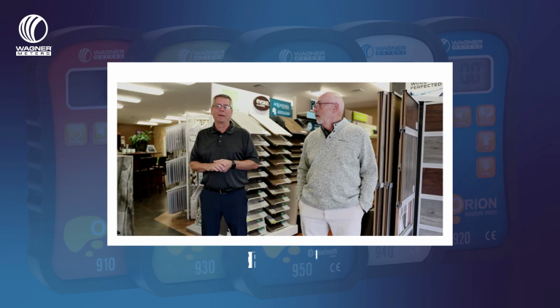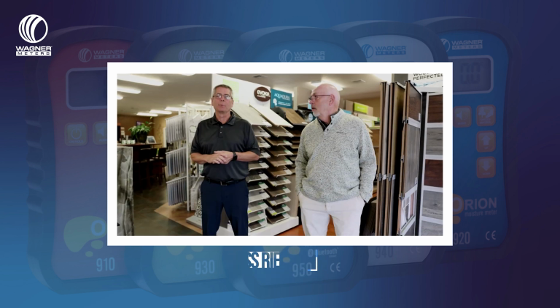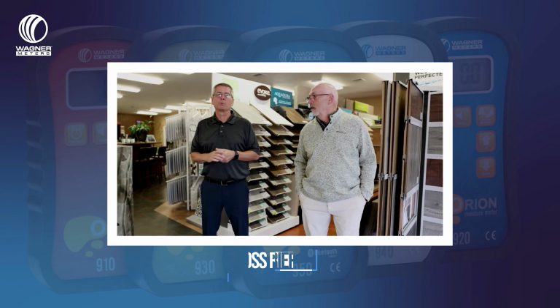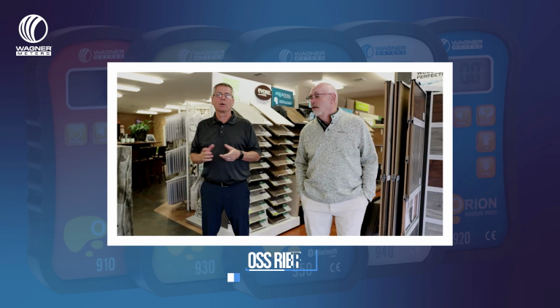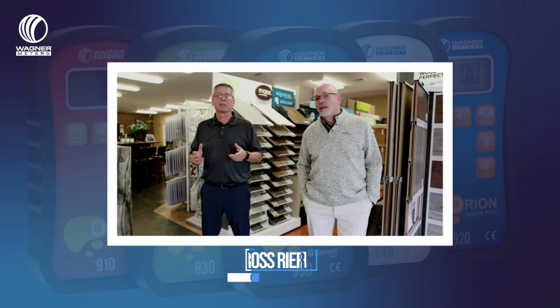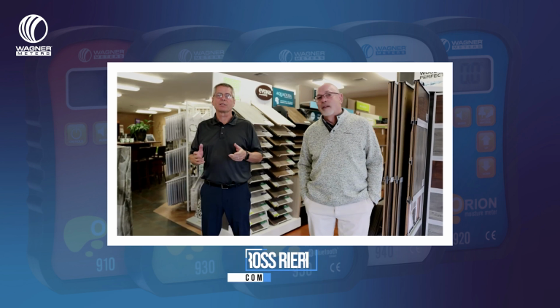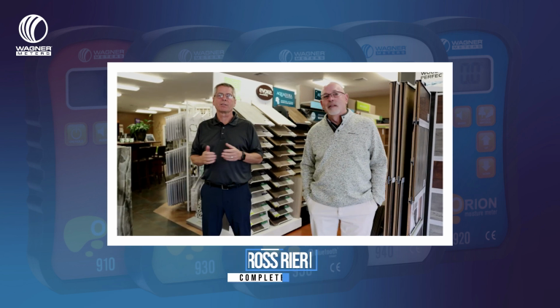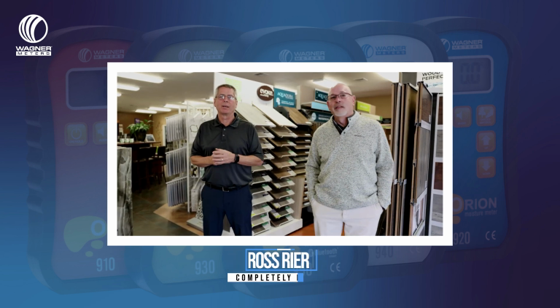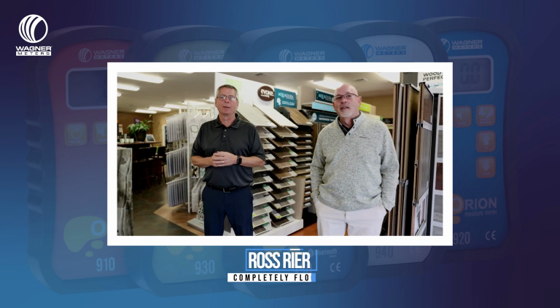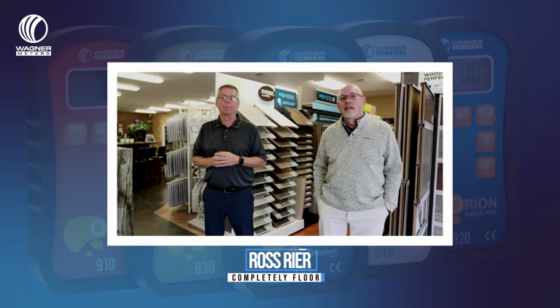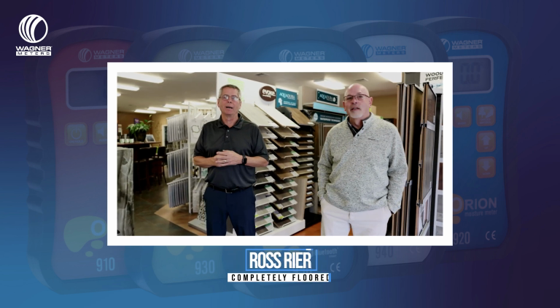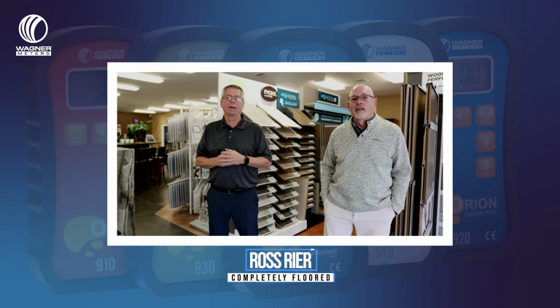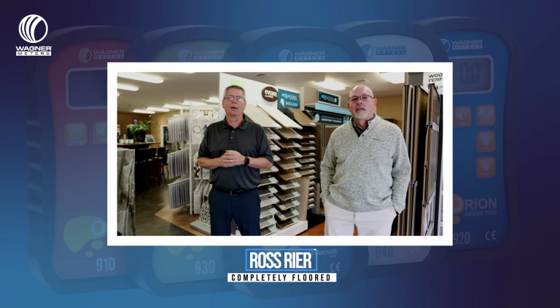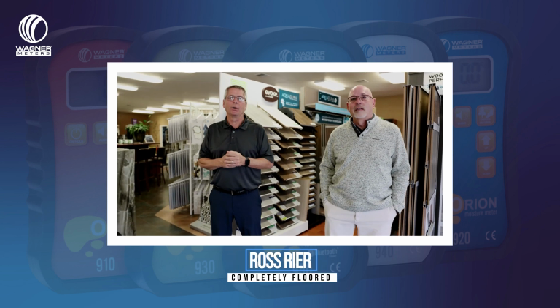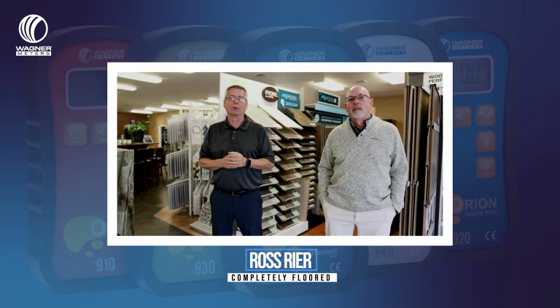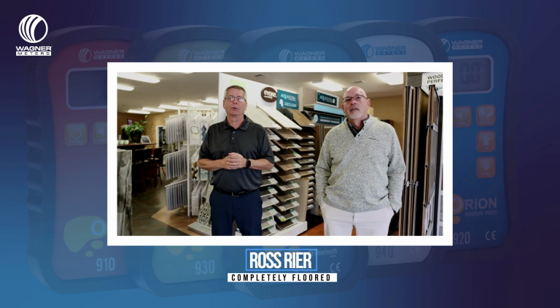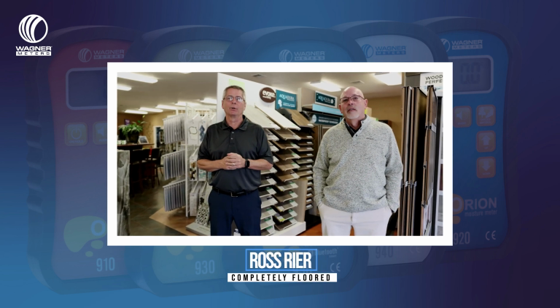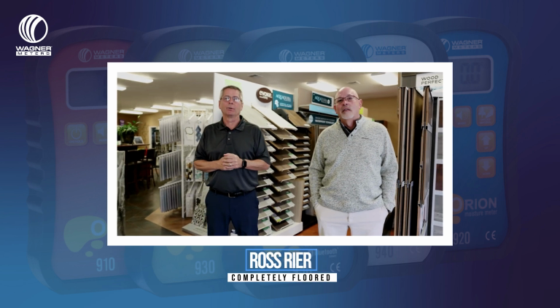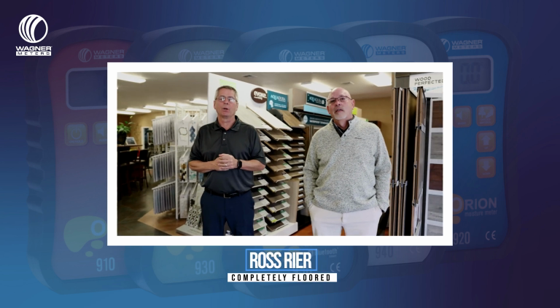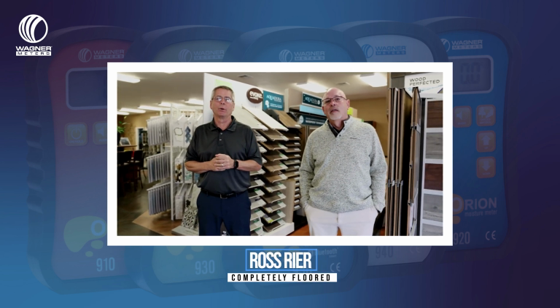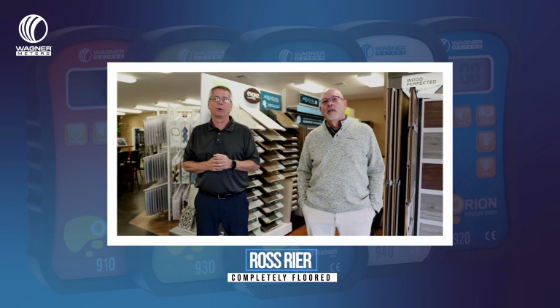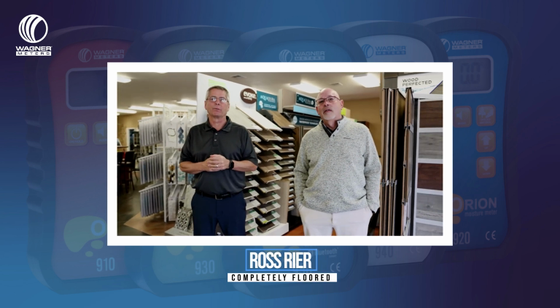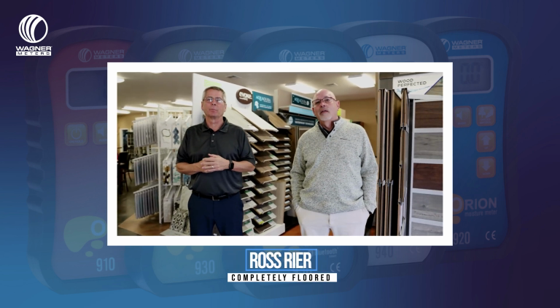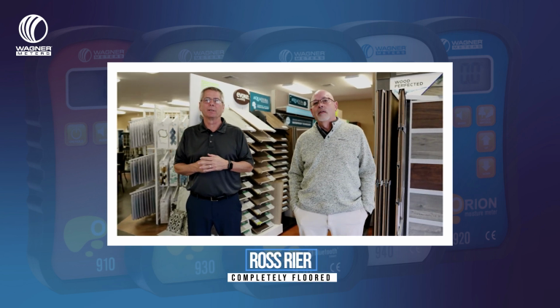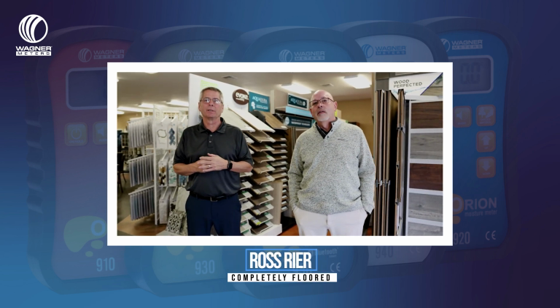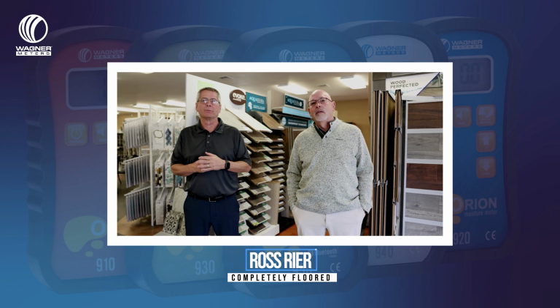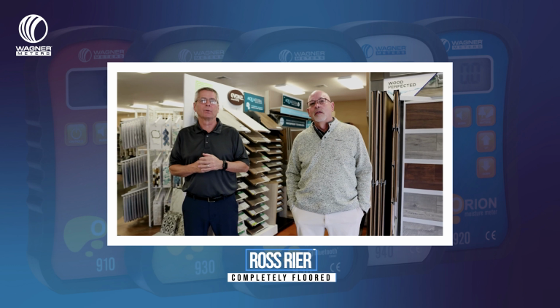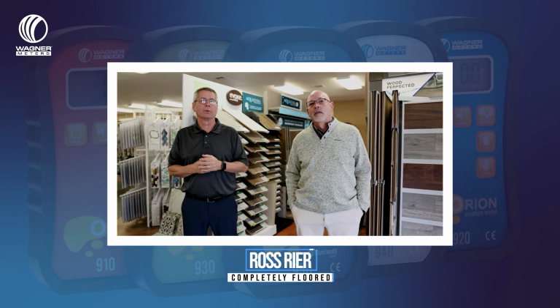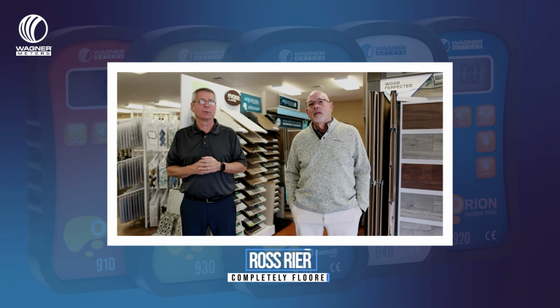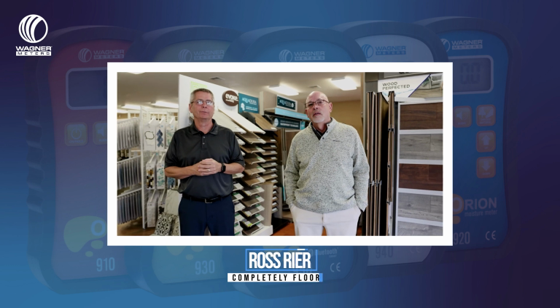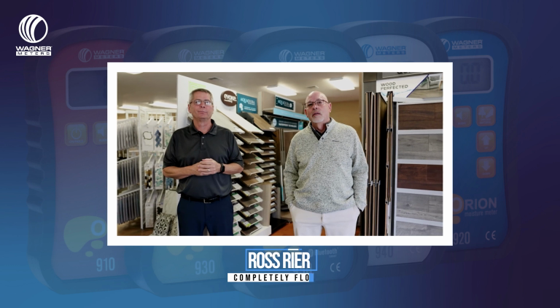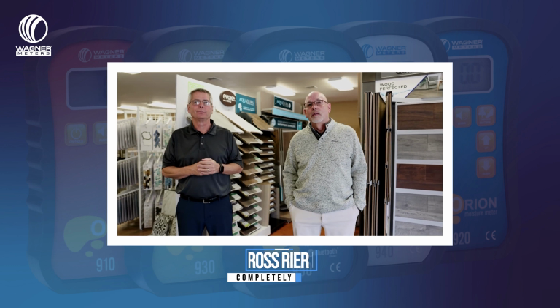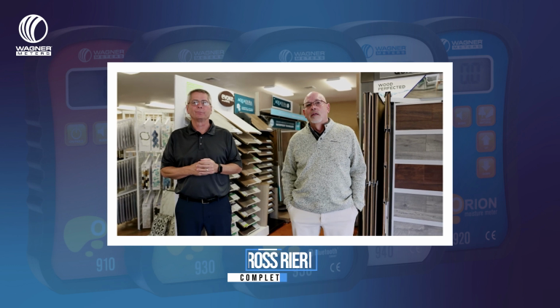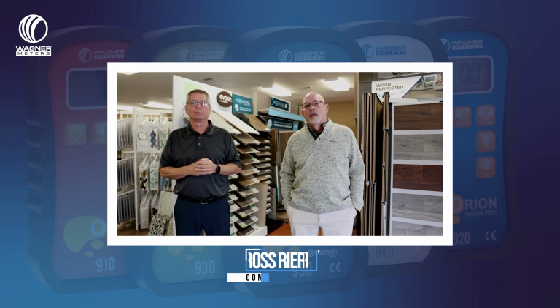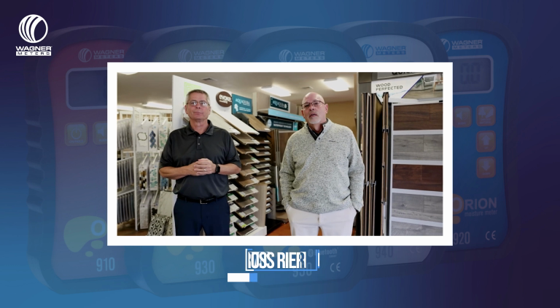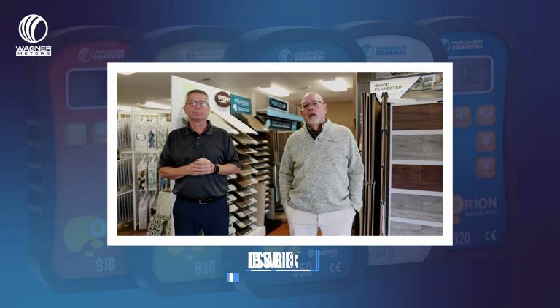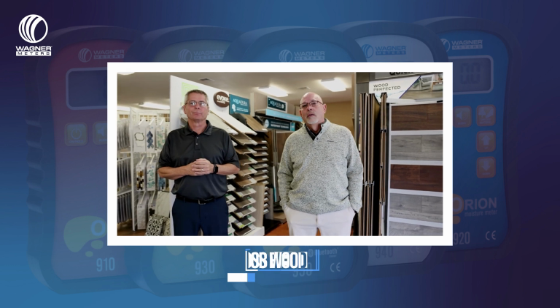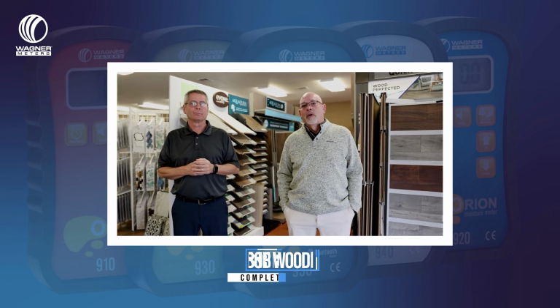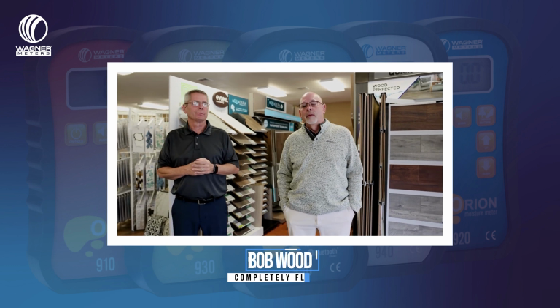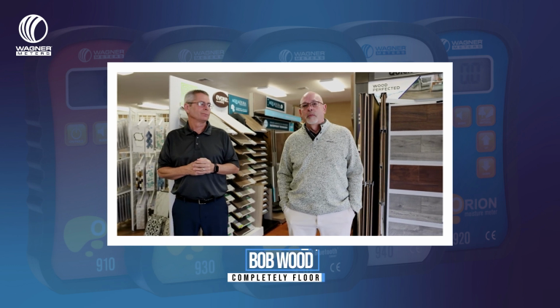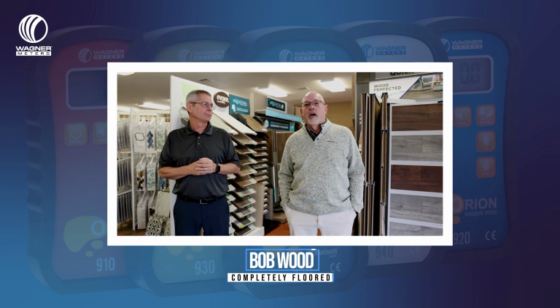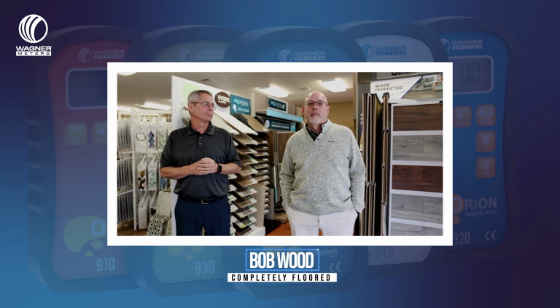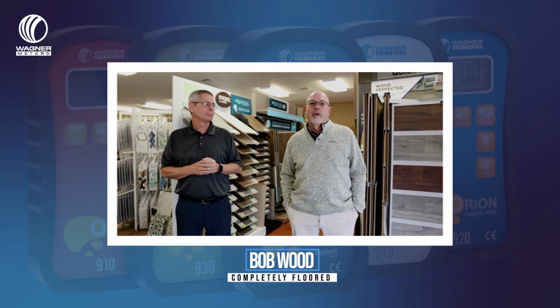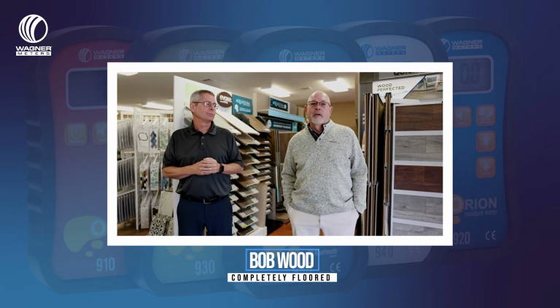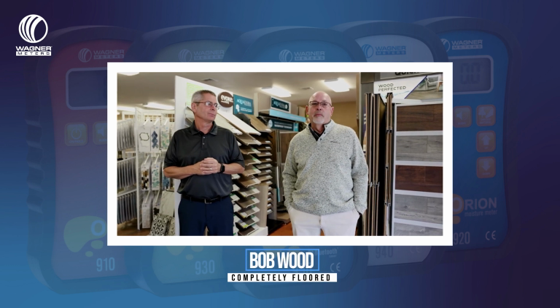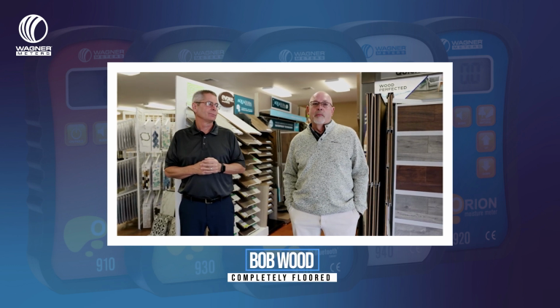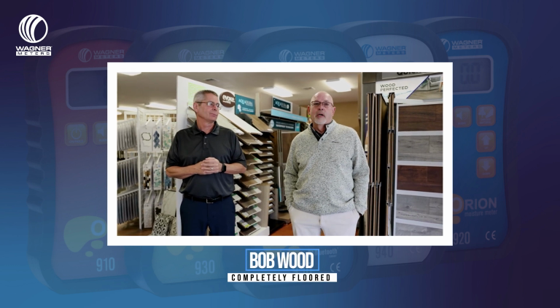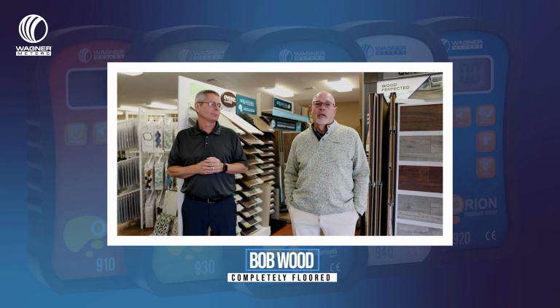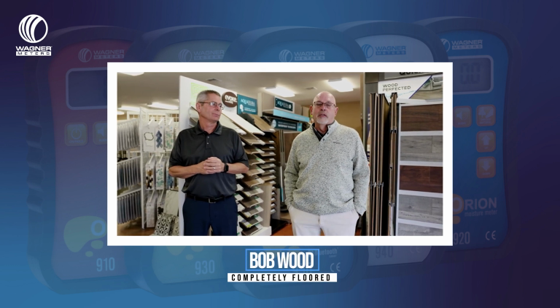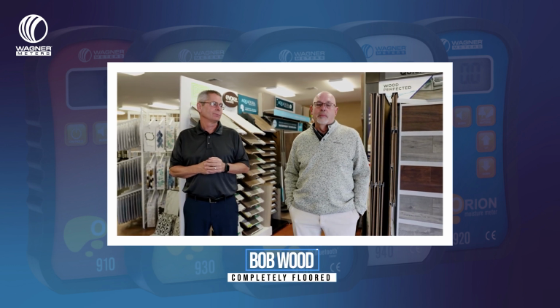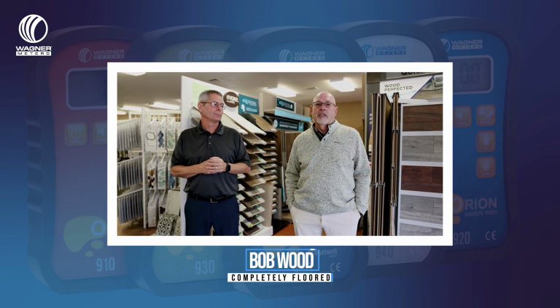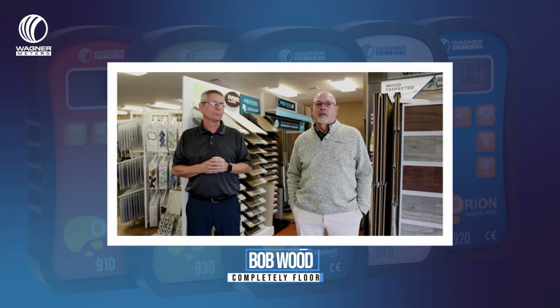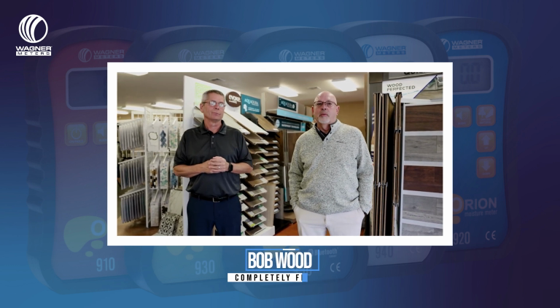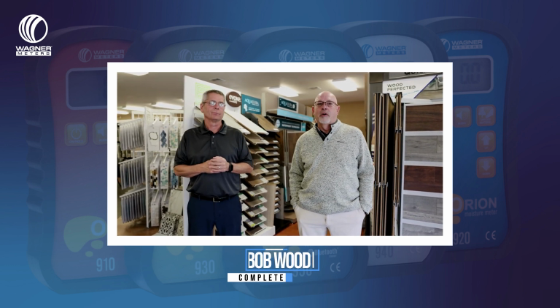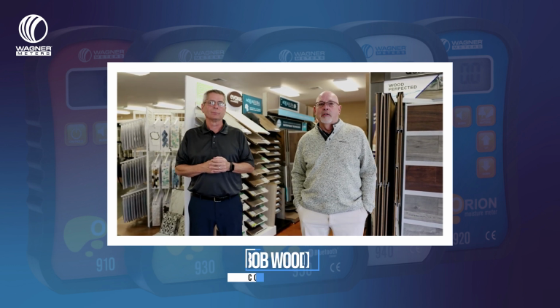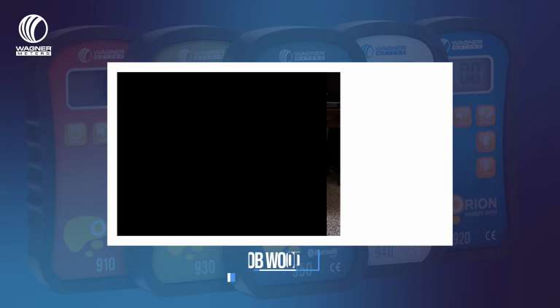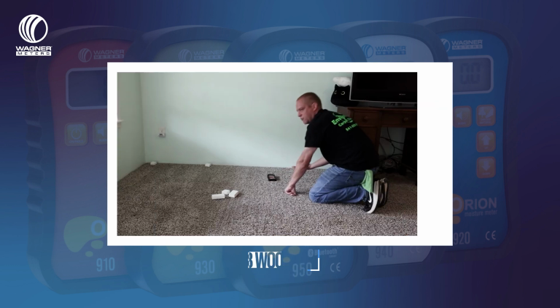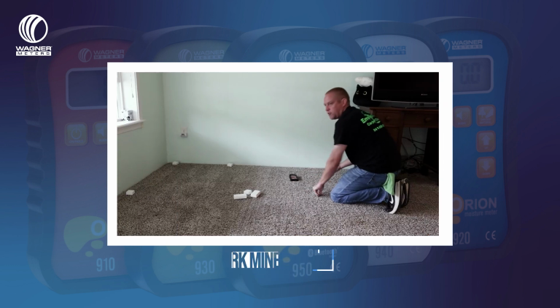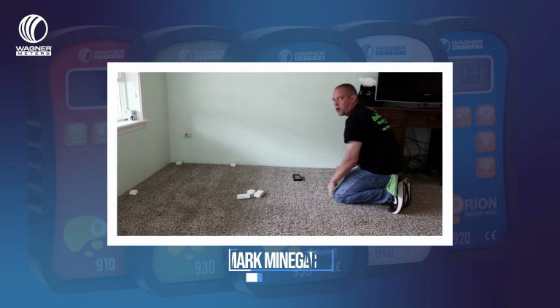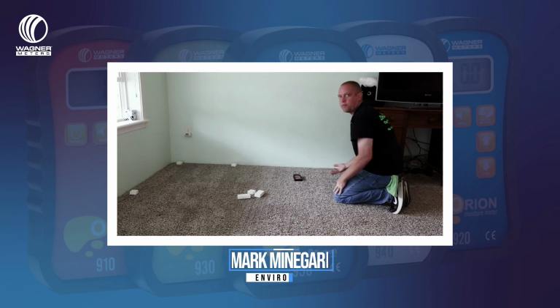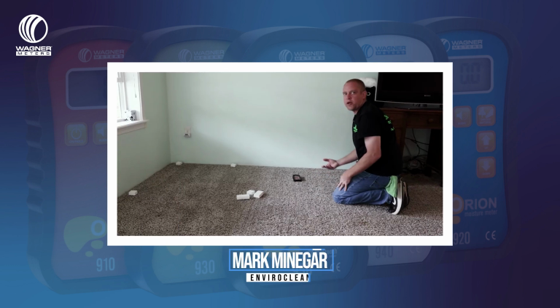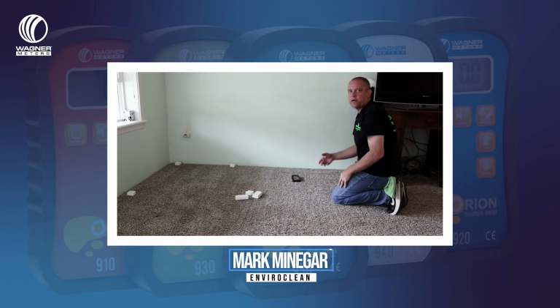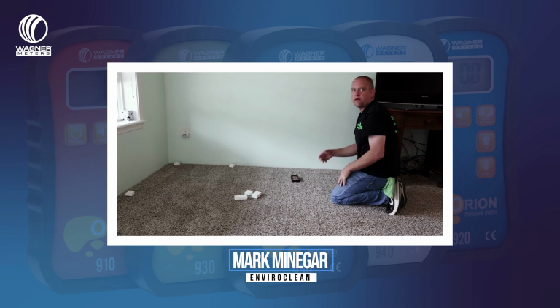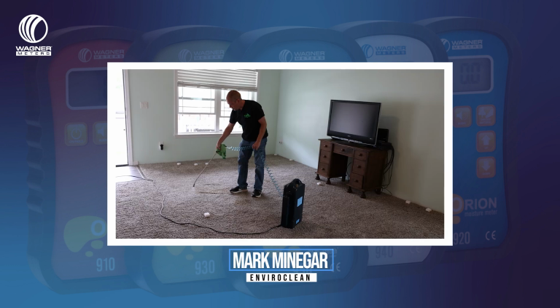My name's Ross. I'm co-owner of Completely Floored. My name's Bob. I'm his business partner. My name's Mark Minninger.